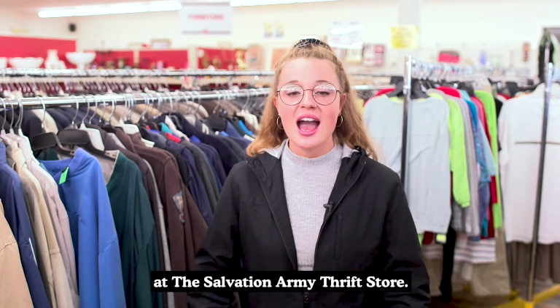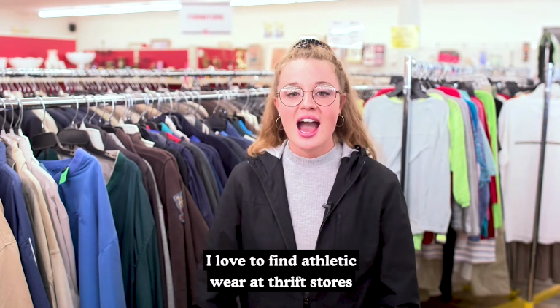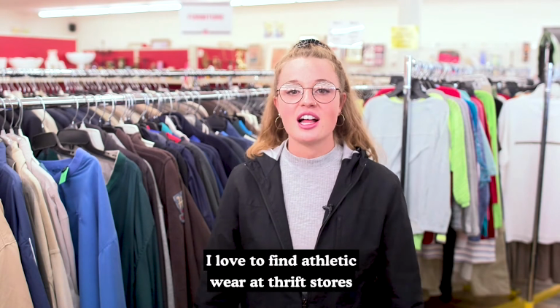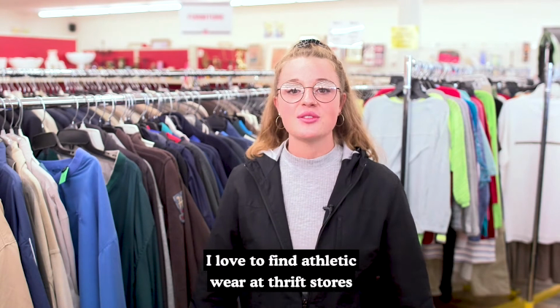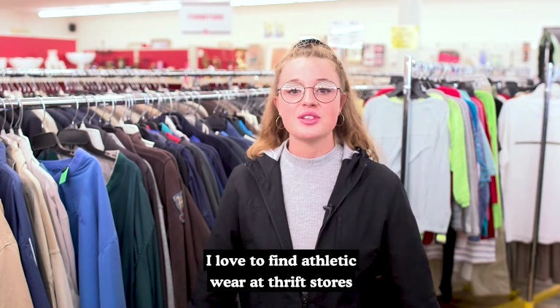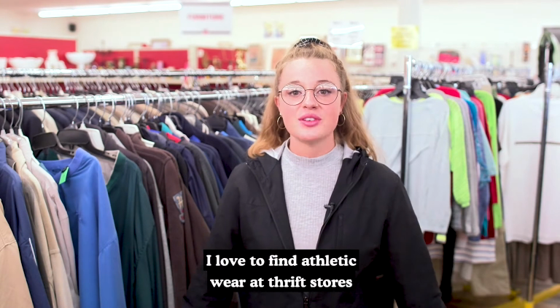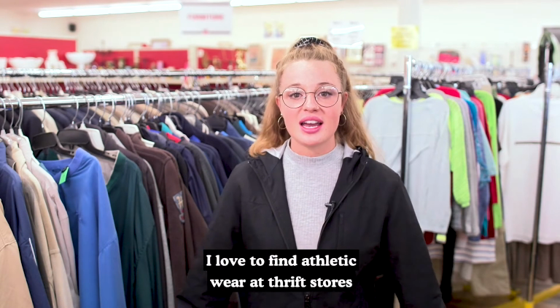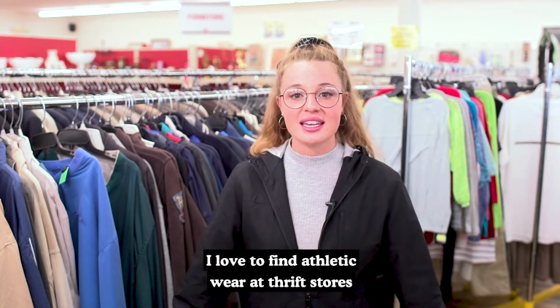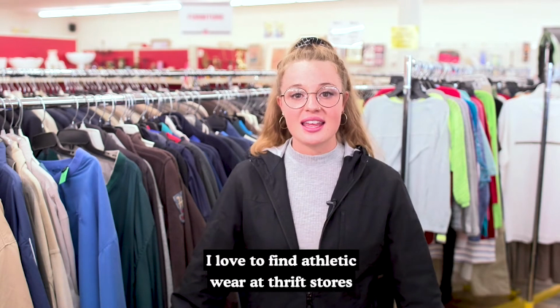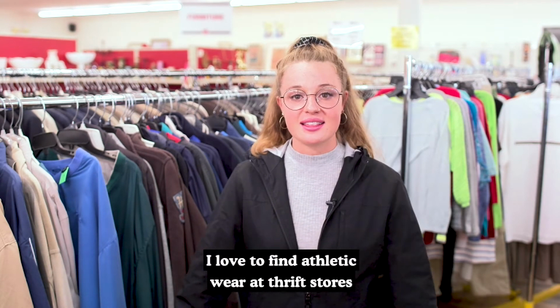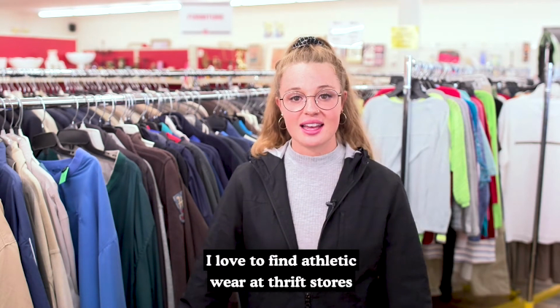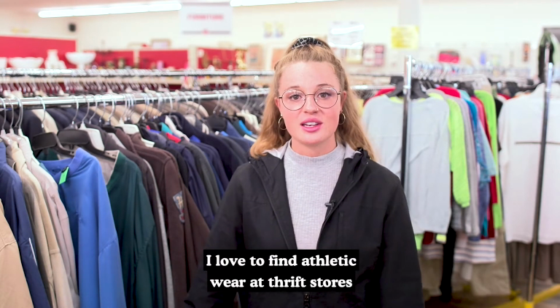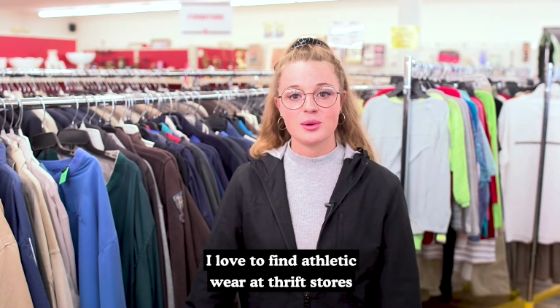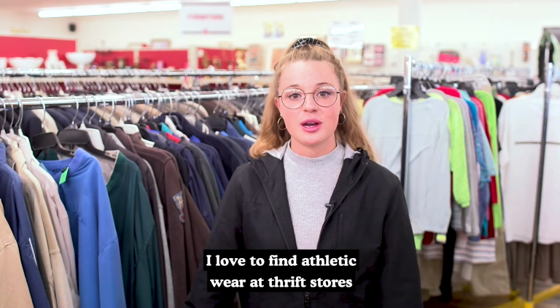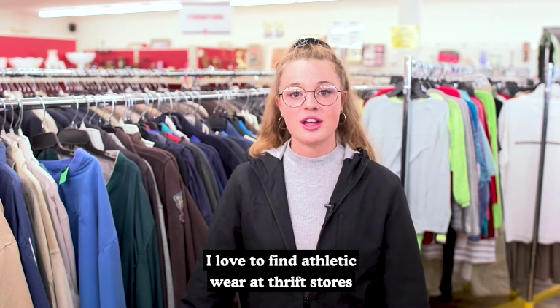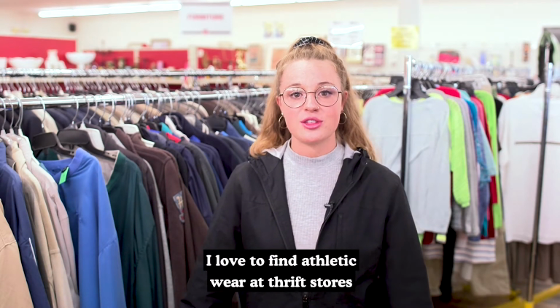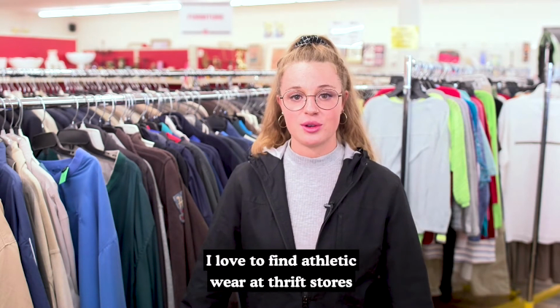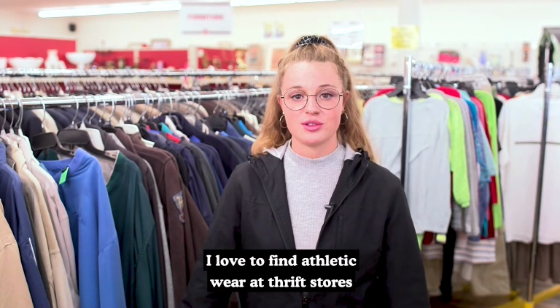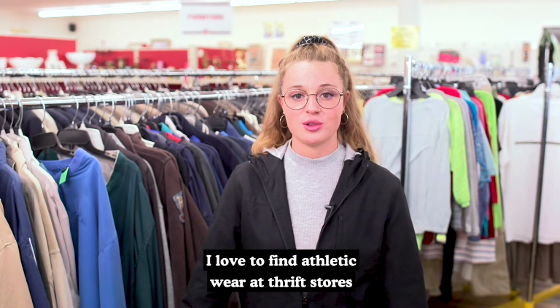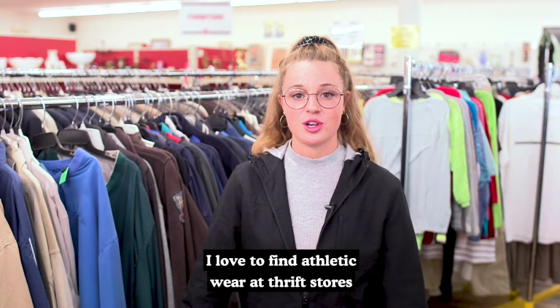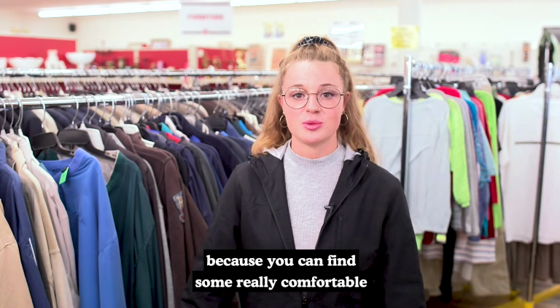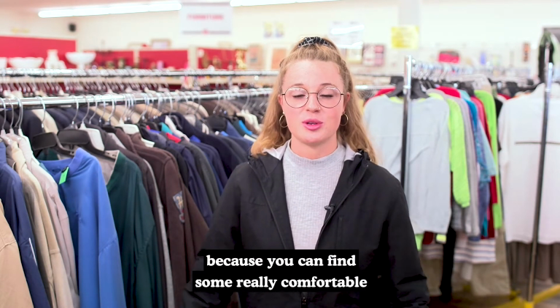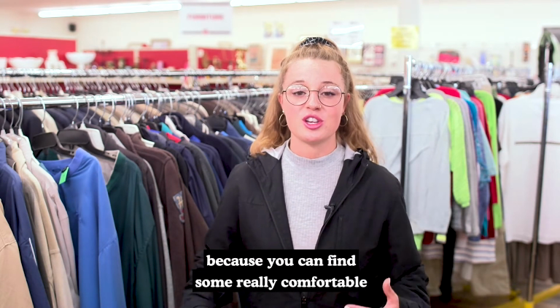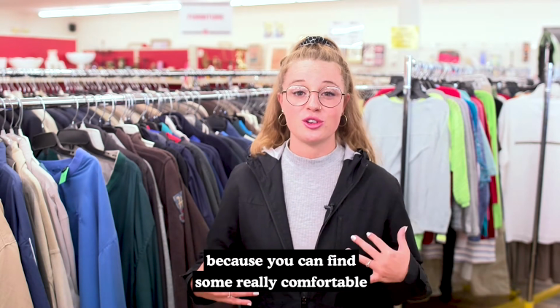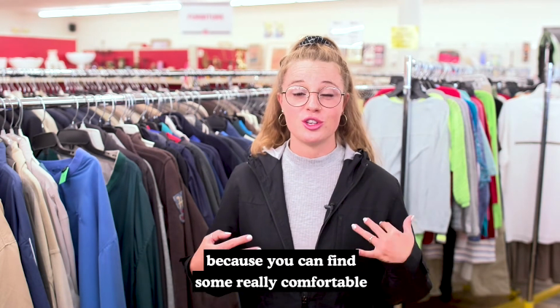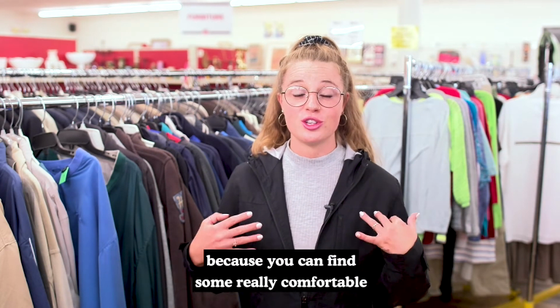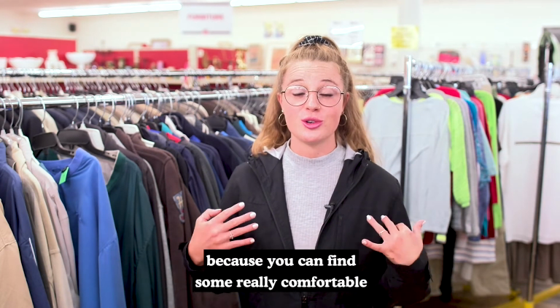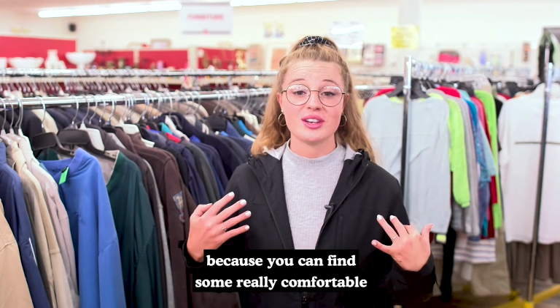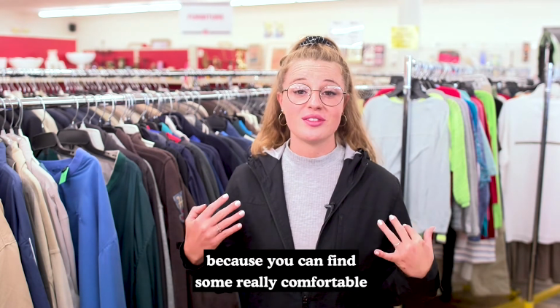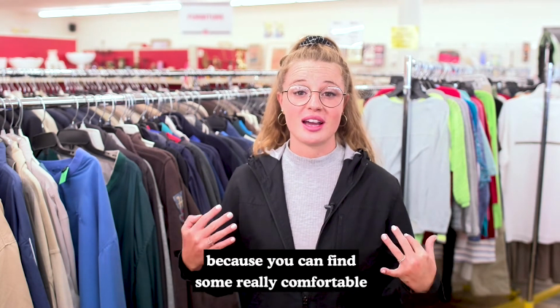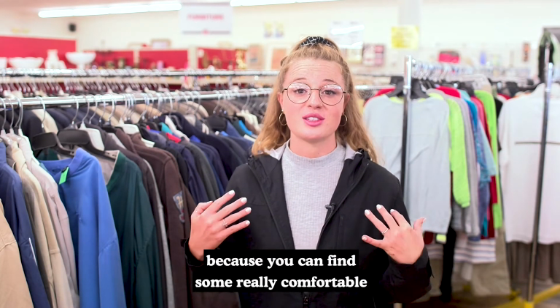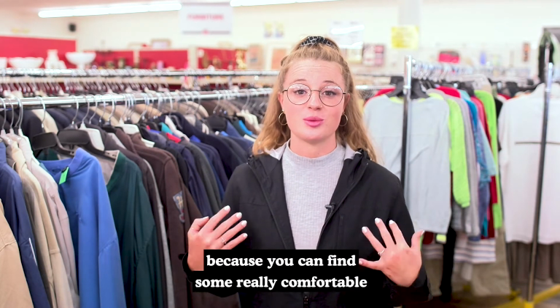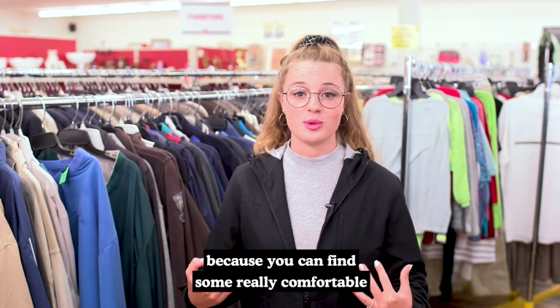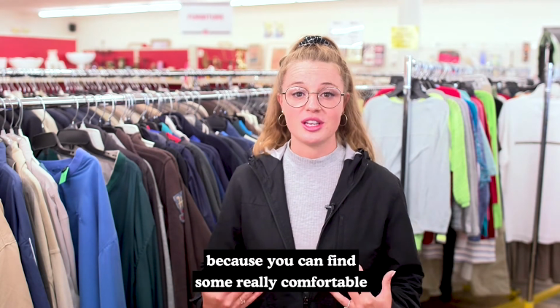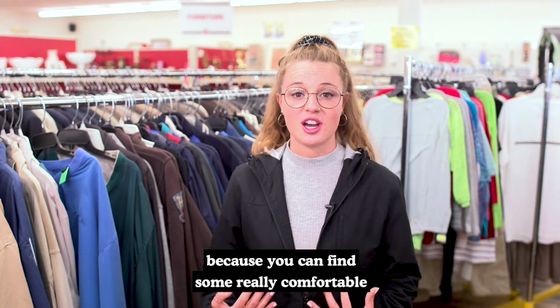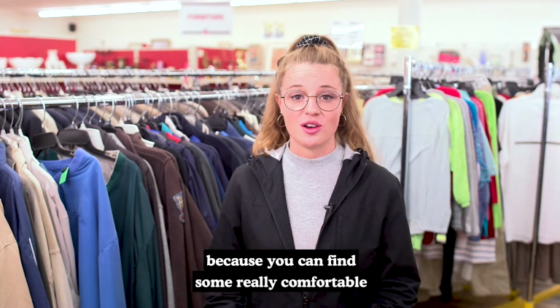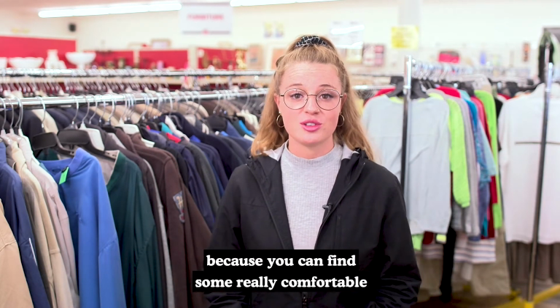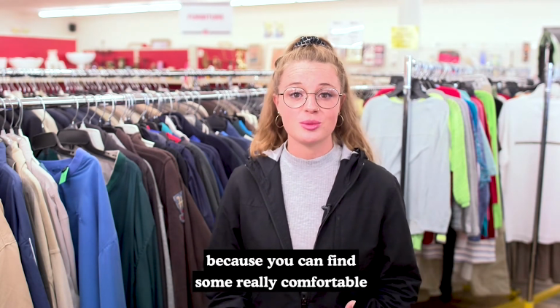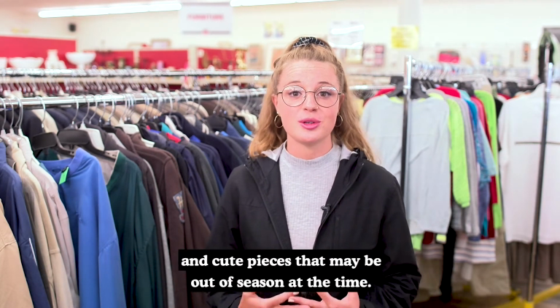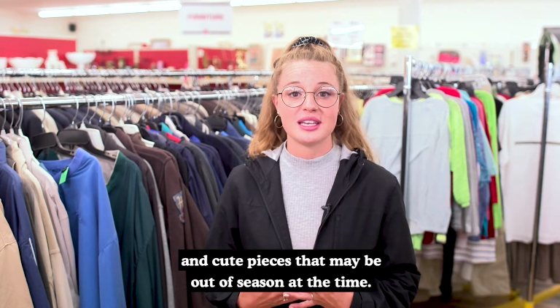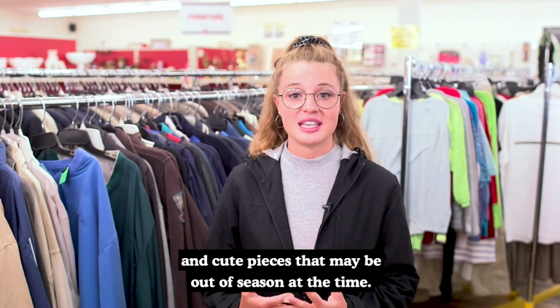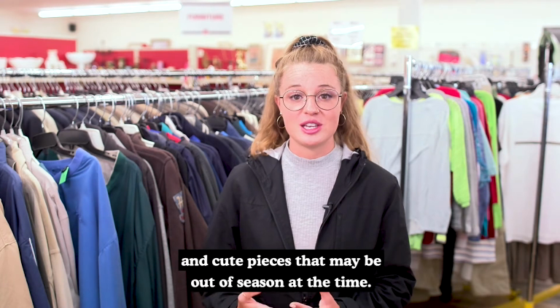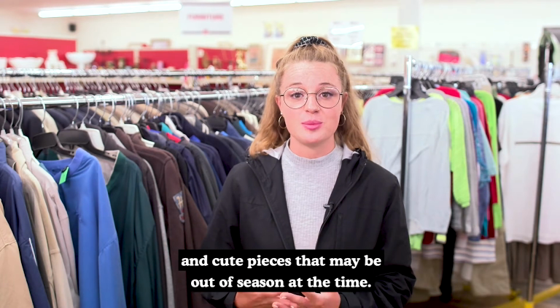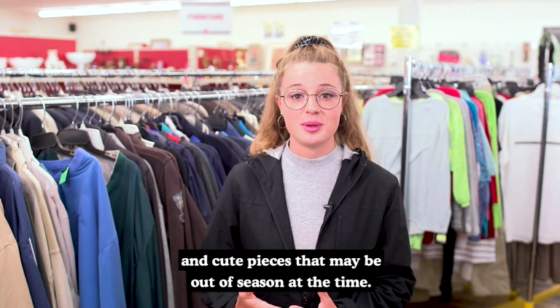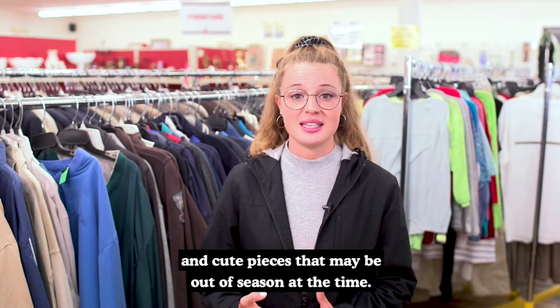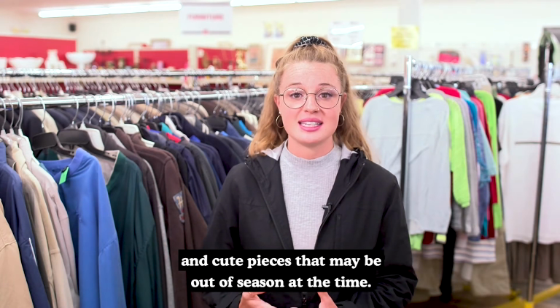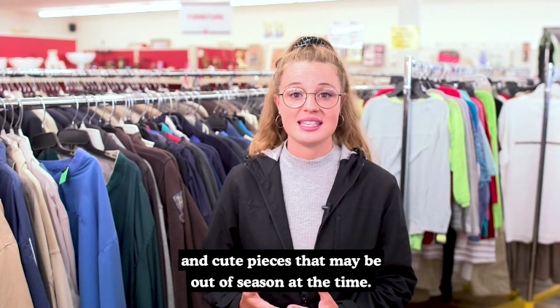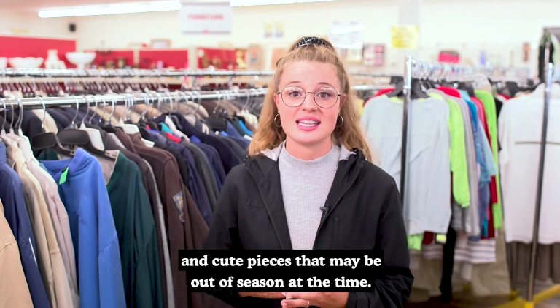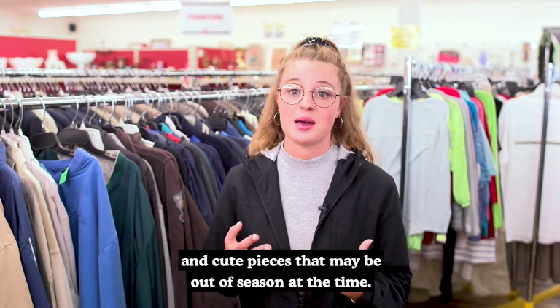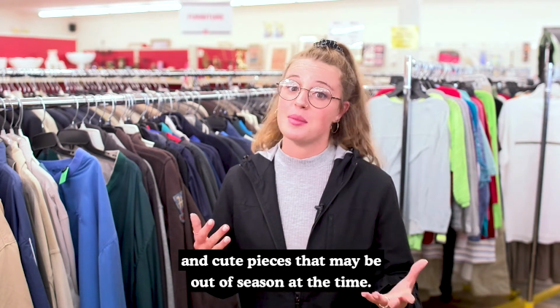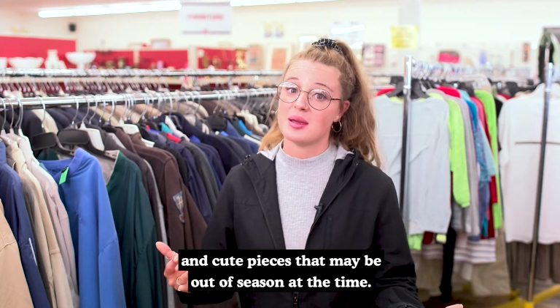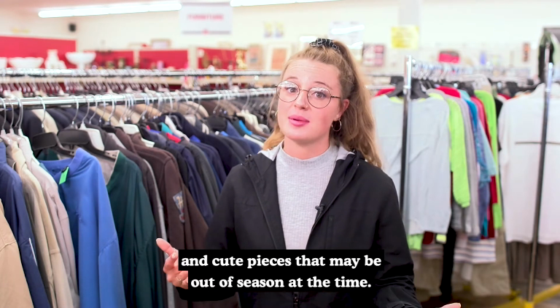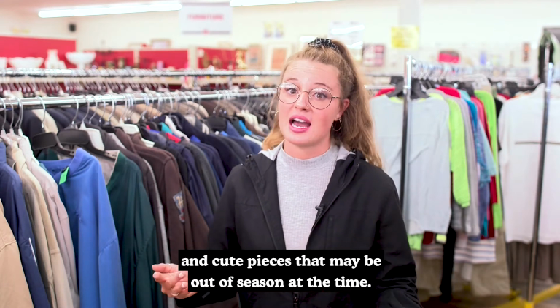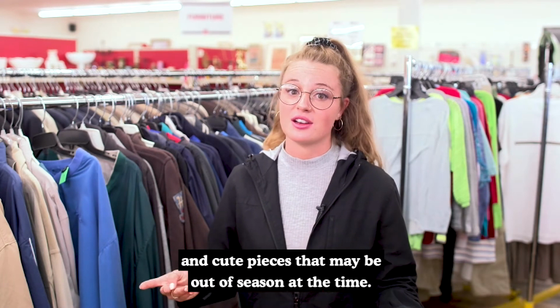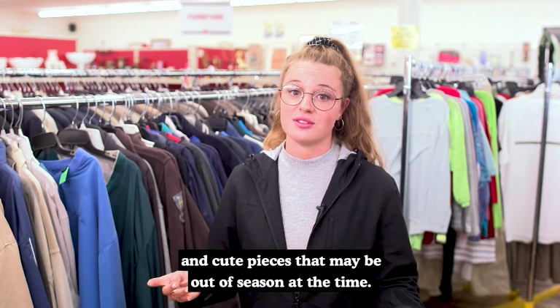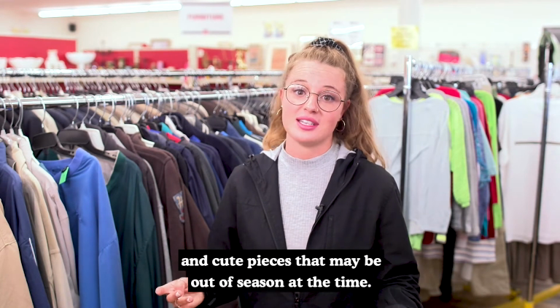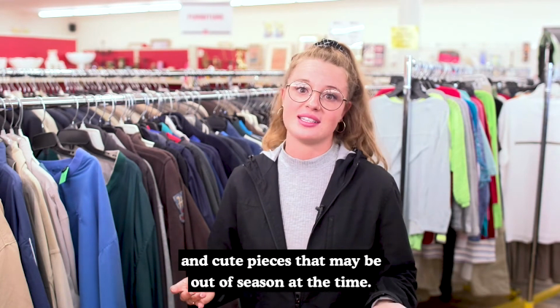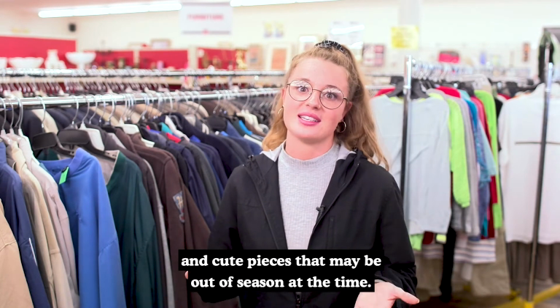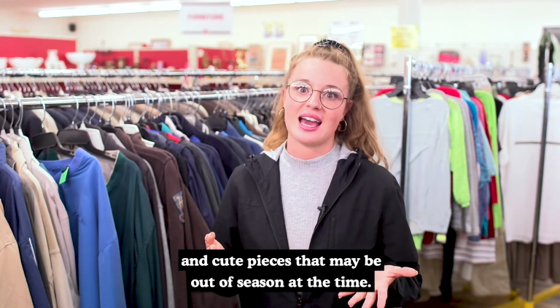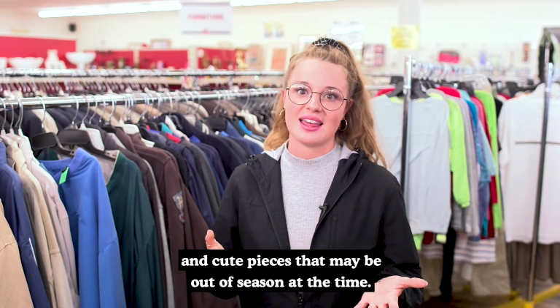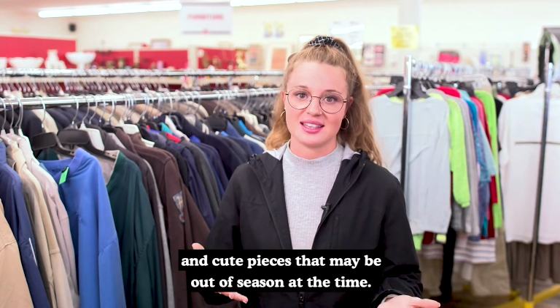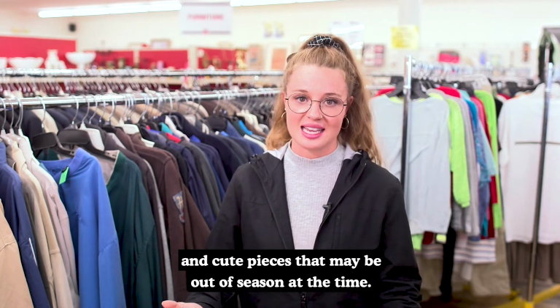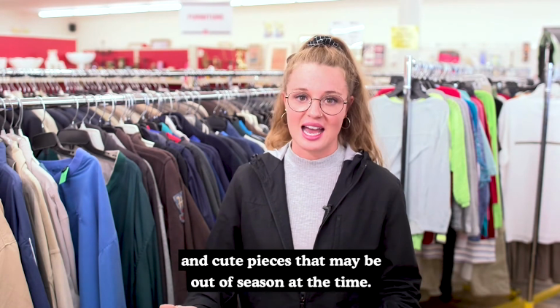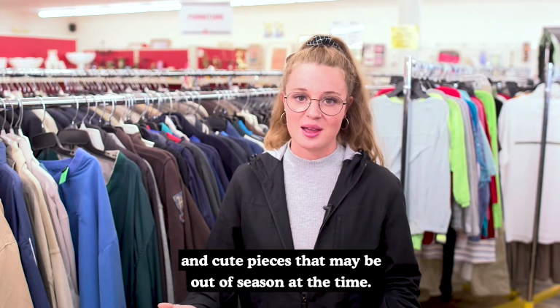I love to find athletic wear at thrift stores because you can find some really comfortable and cute pieces that may be out of season at the time.